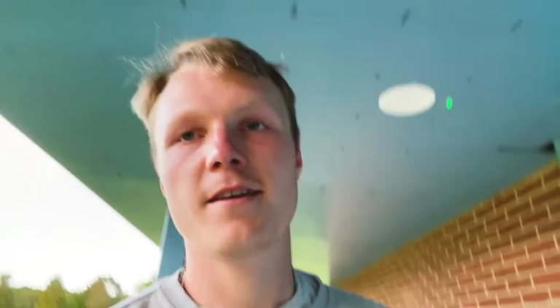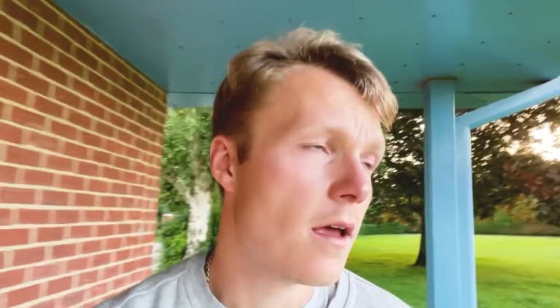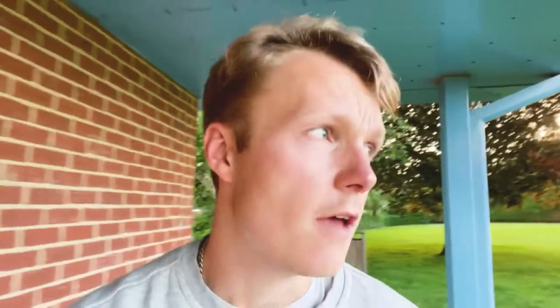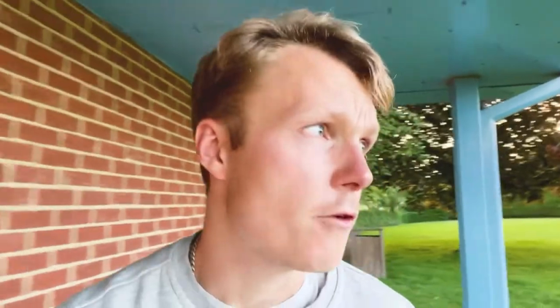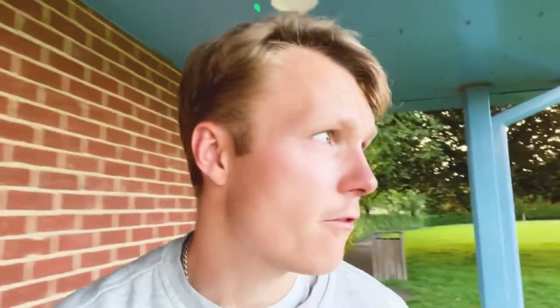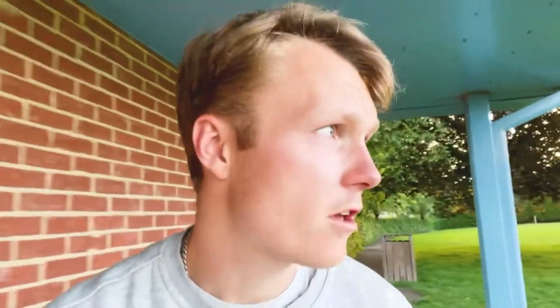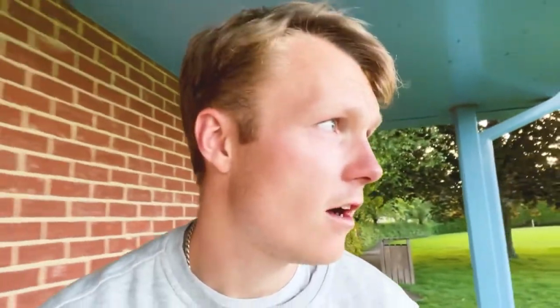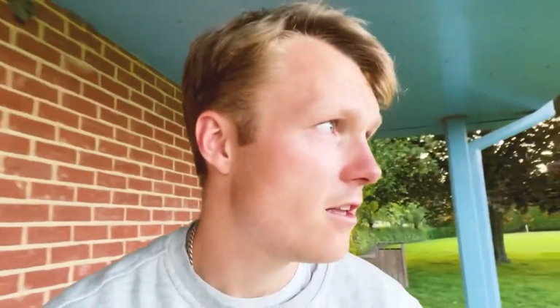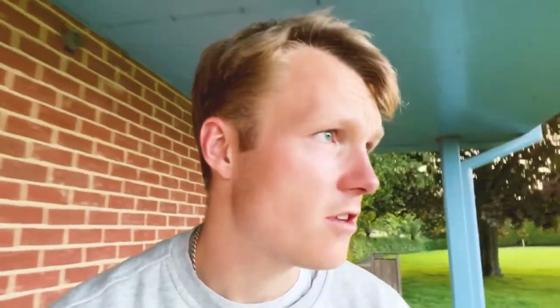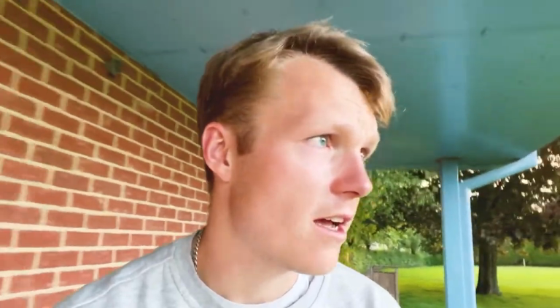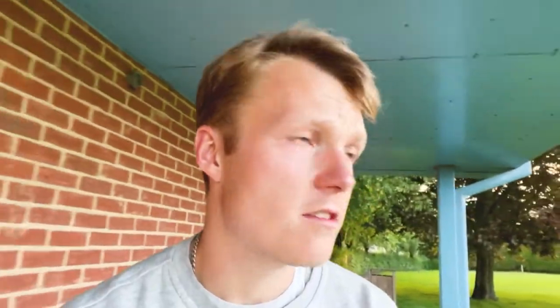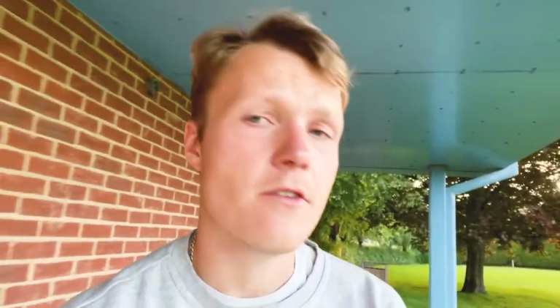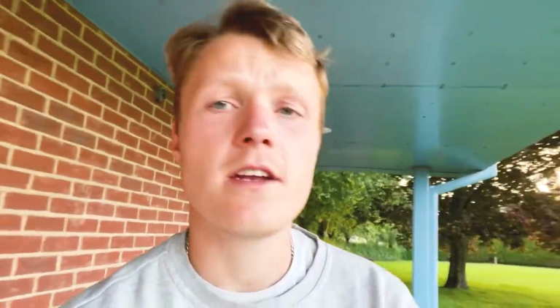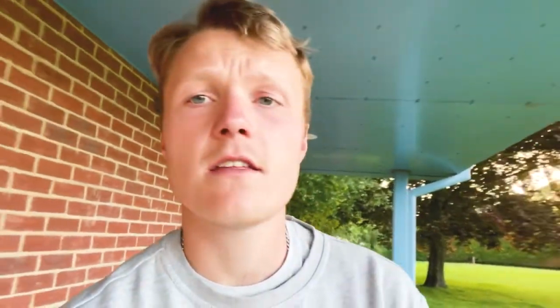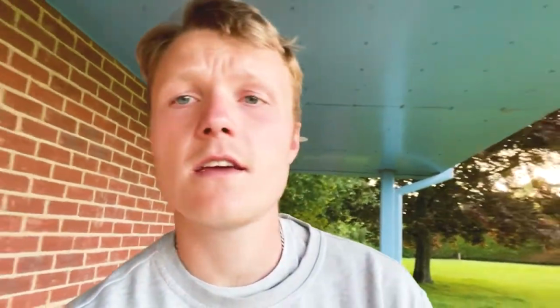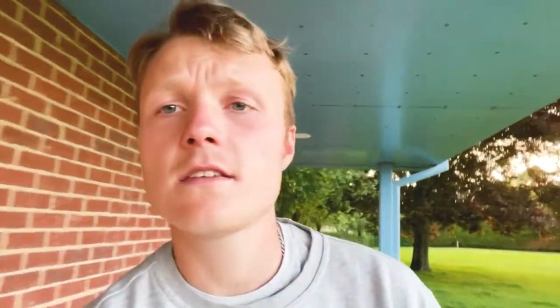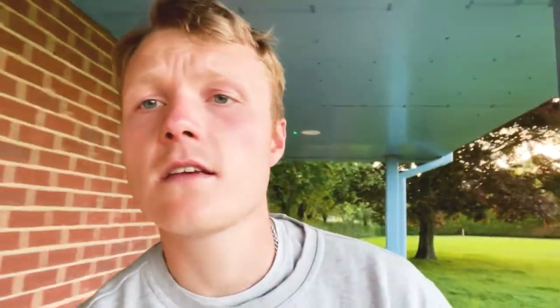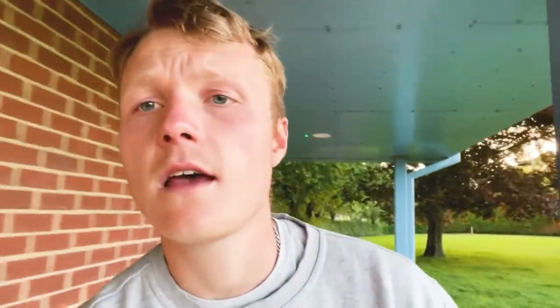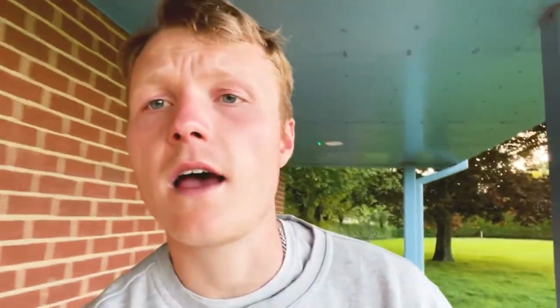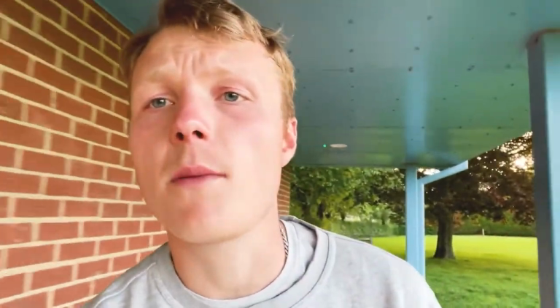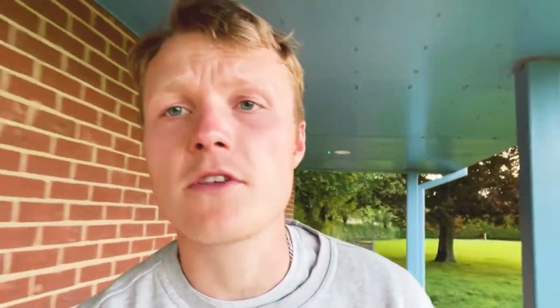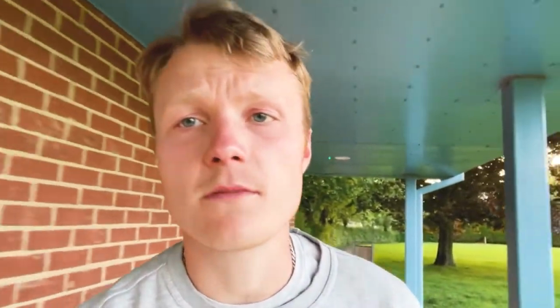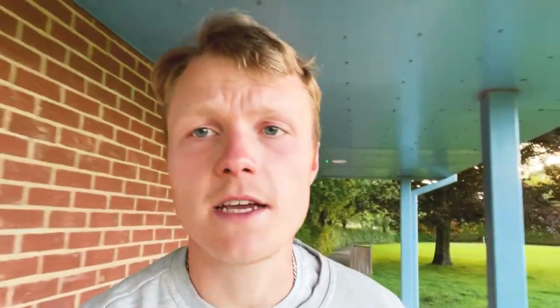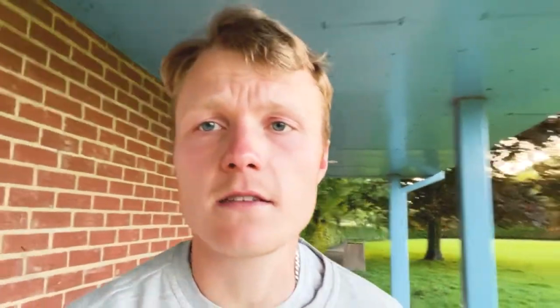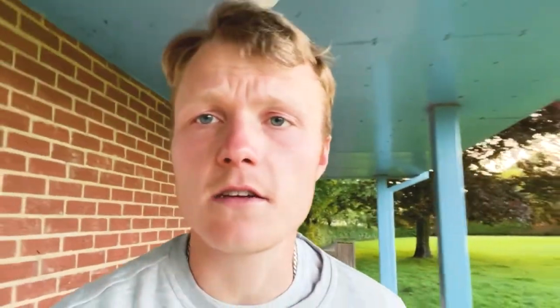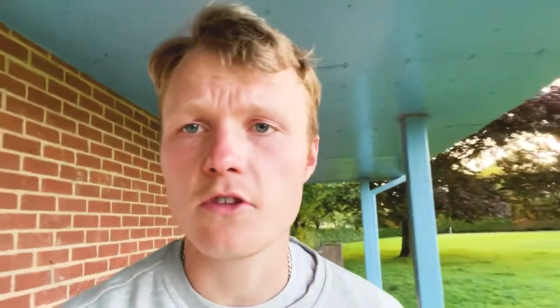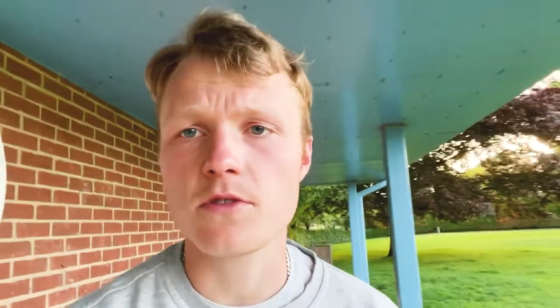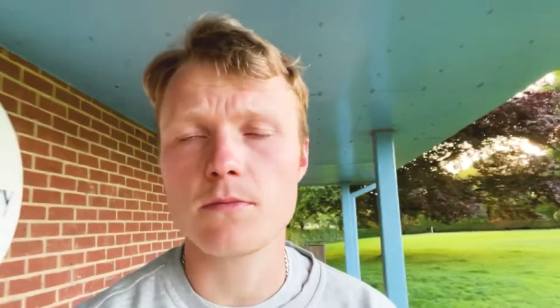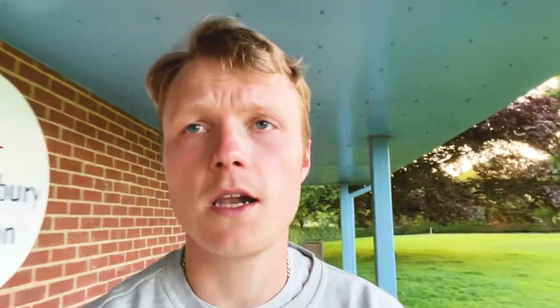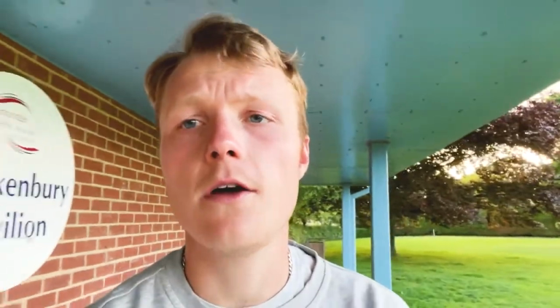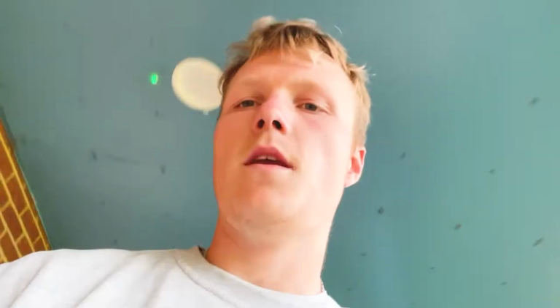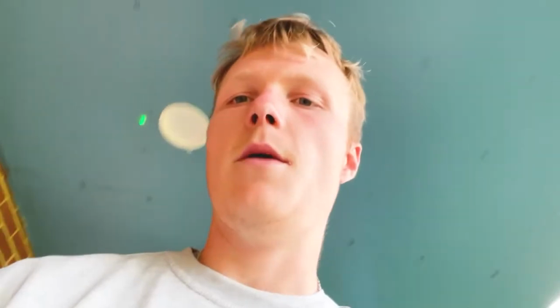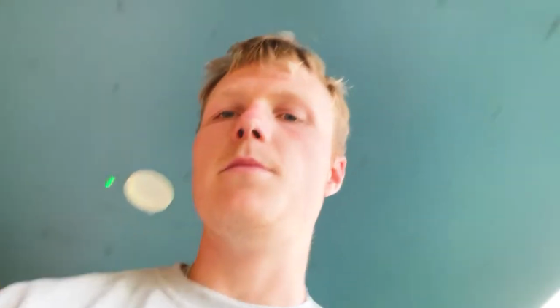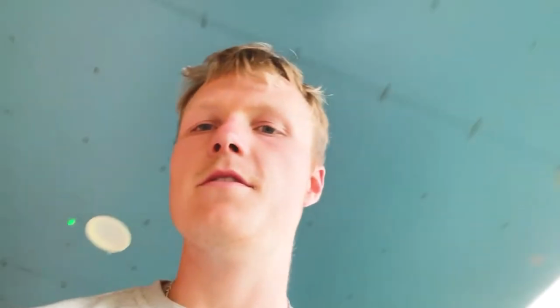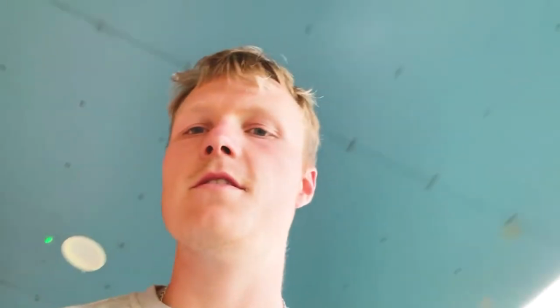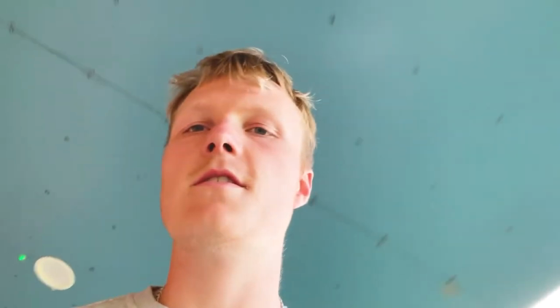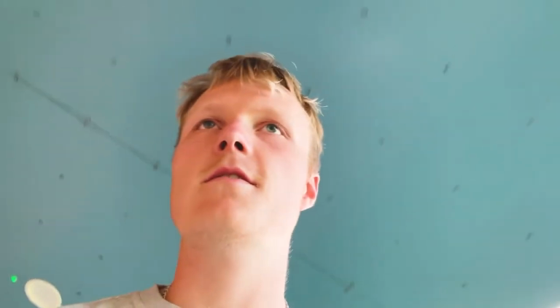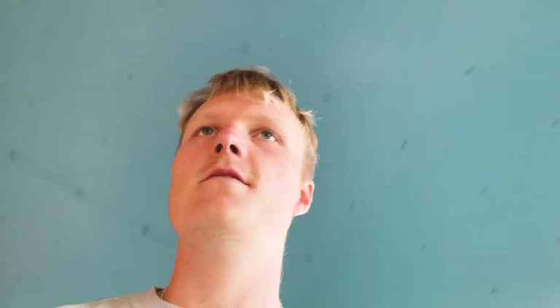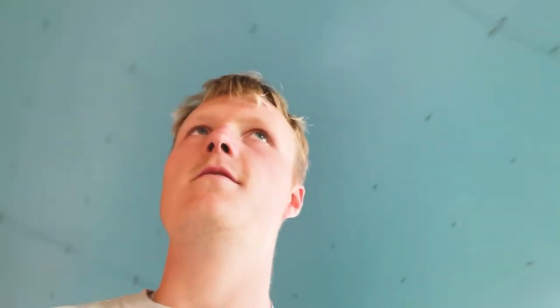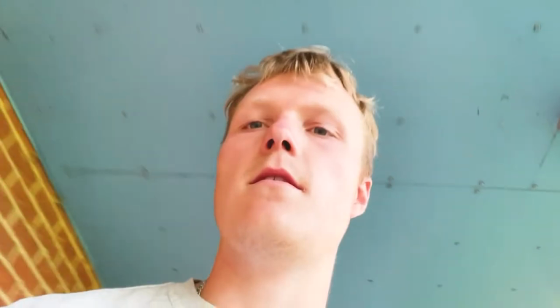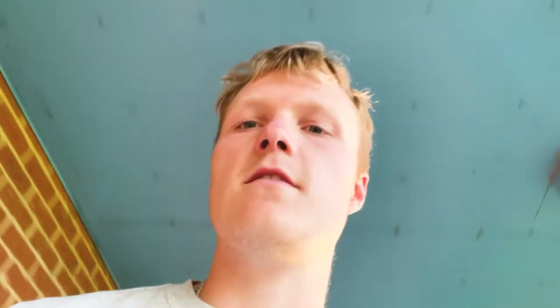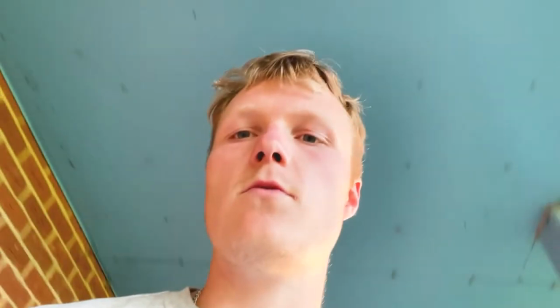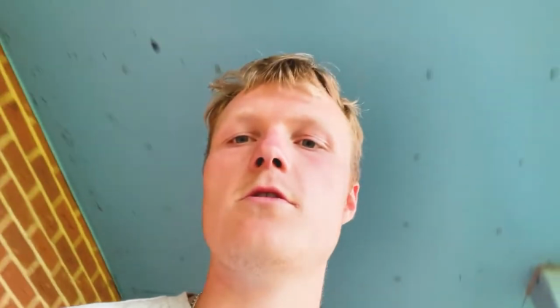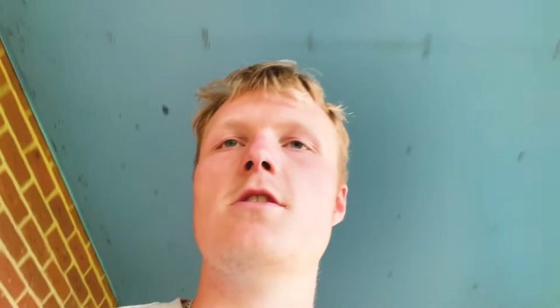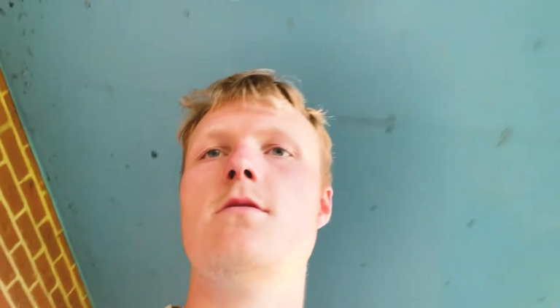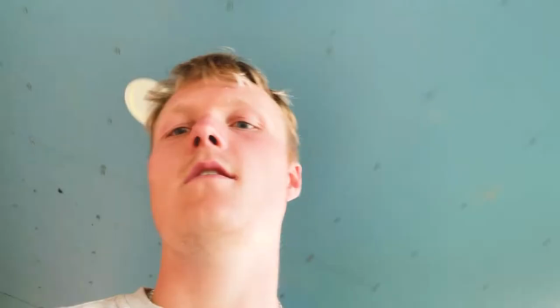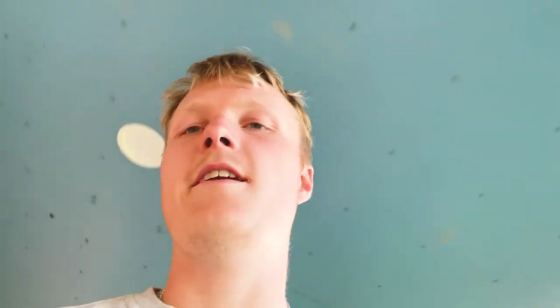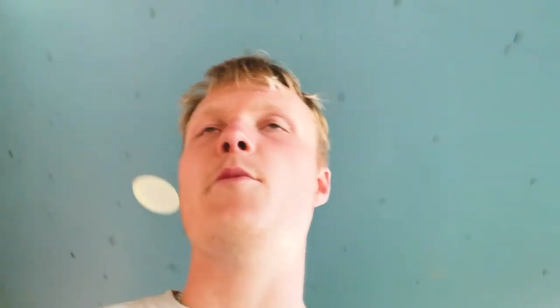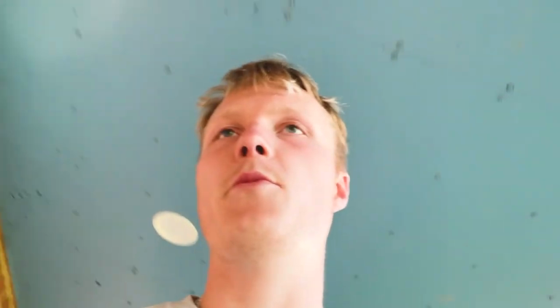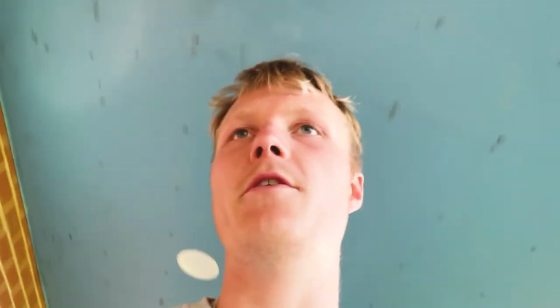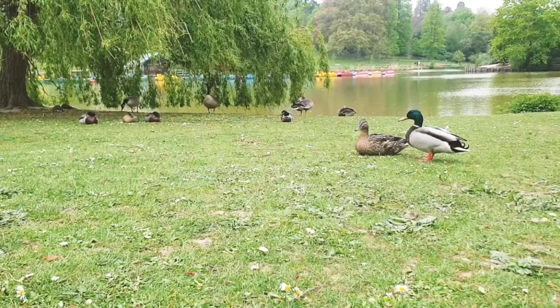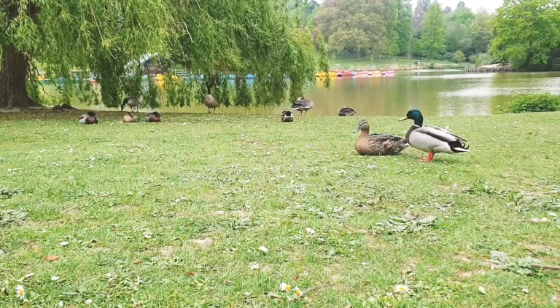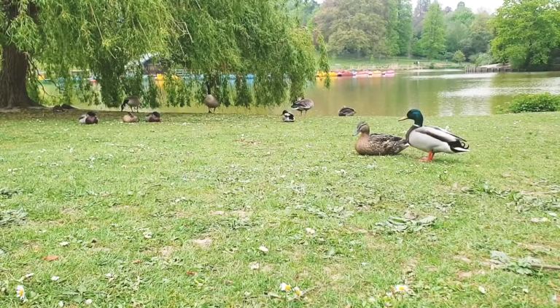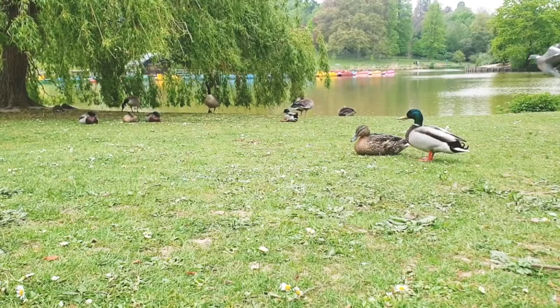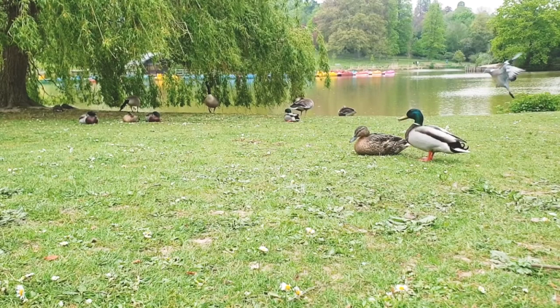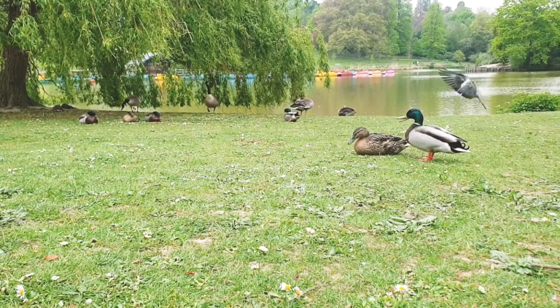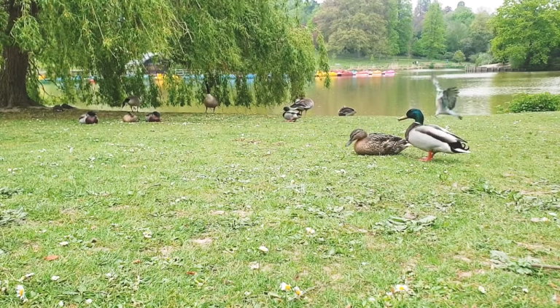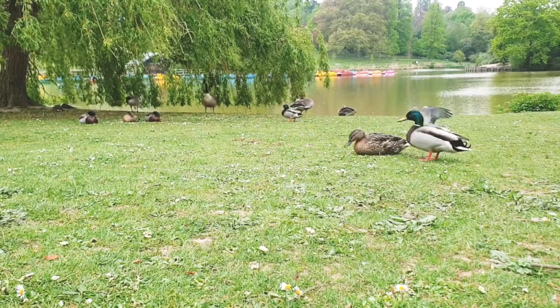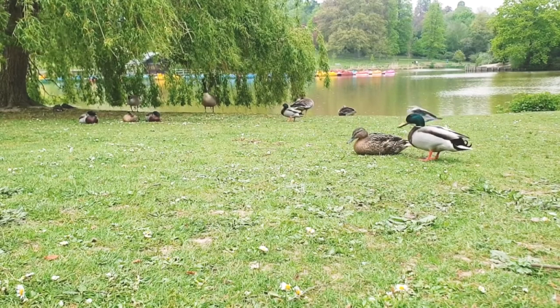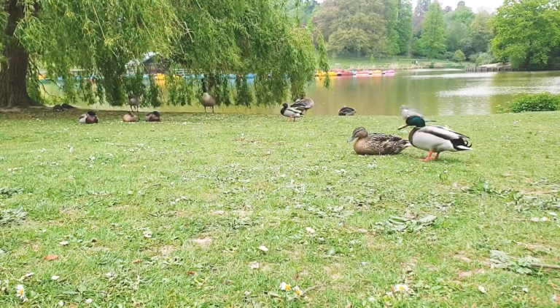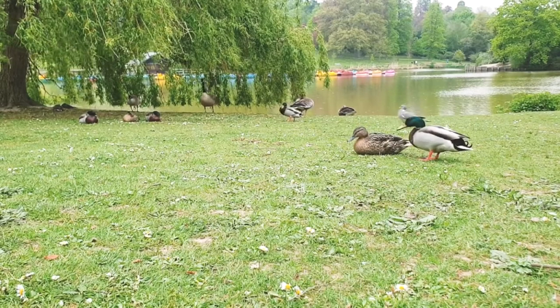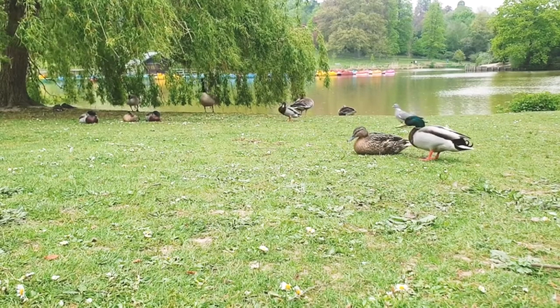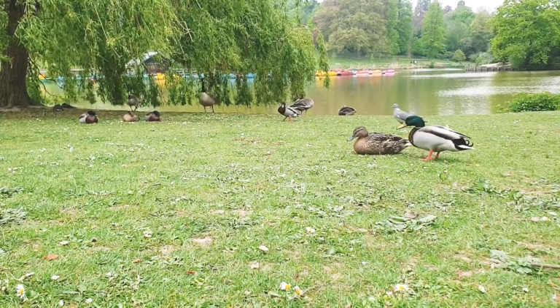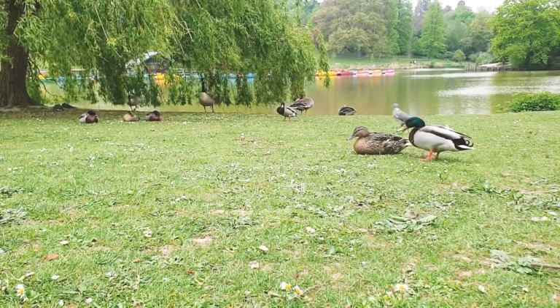If you're after guides on how to do any of this, I'll put some links in the description below. I've been Mr. Skids — thanks for watching. Let me know what your favourite type of British water bird is.